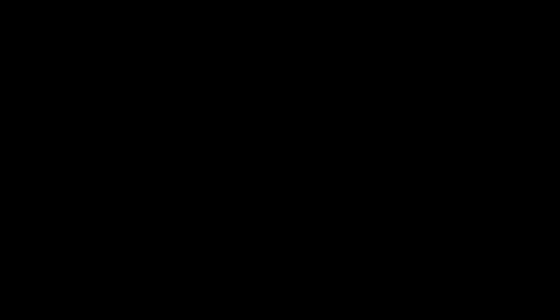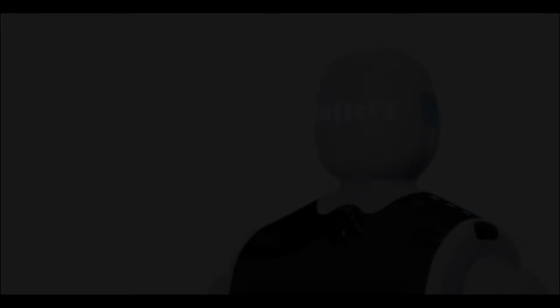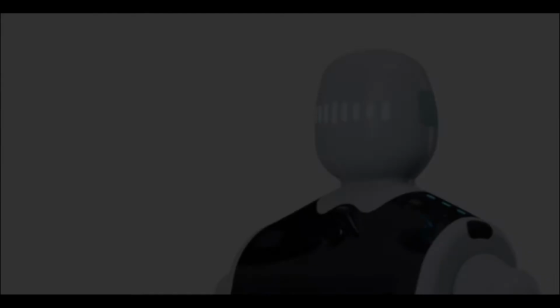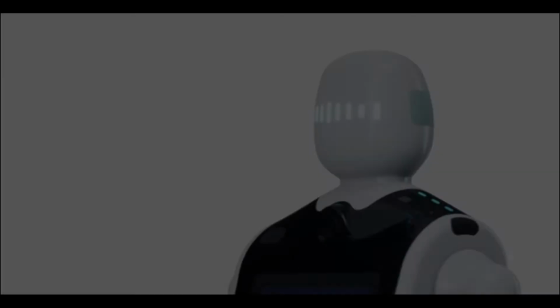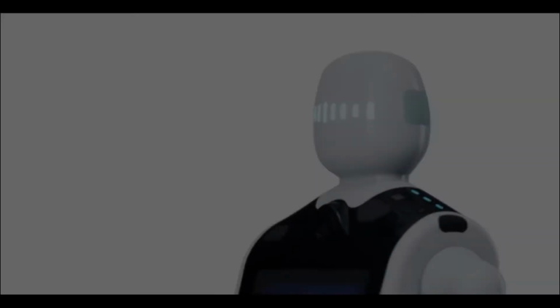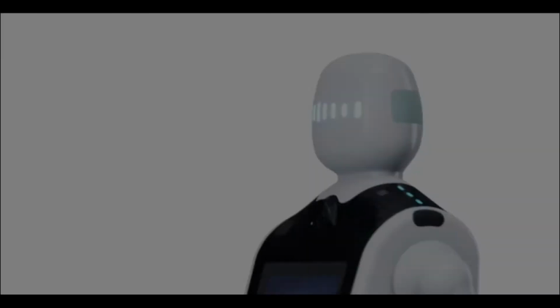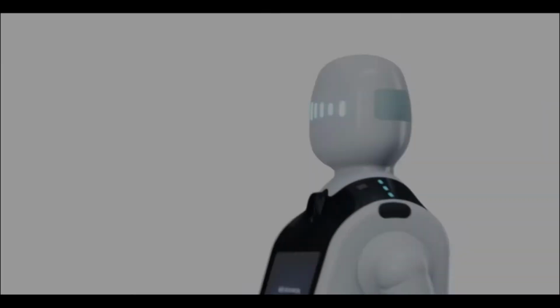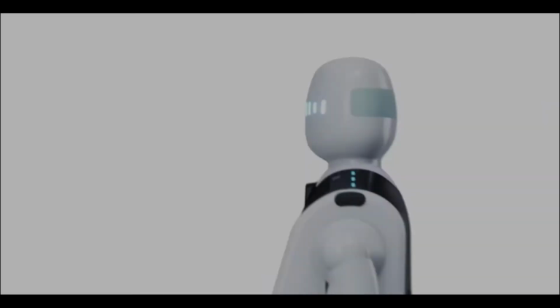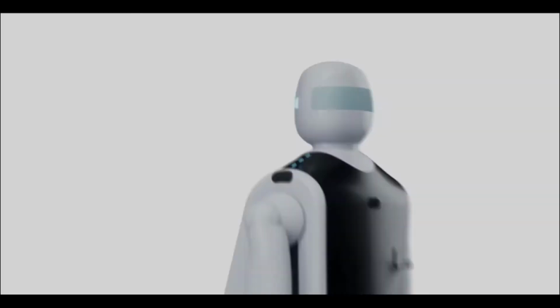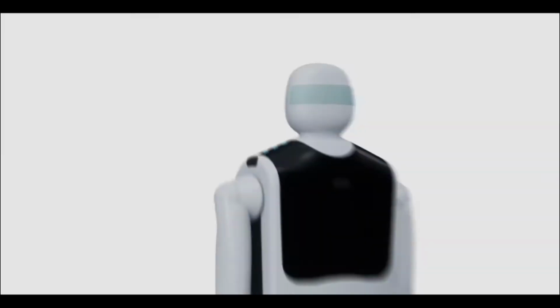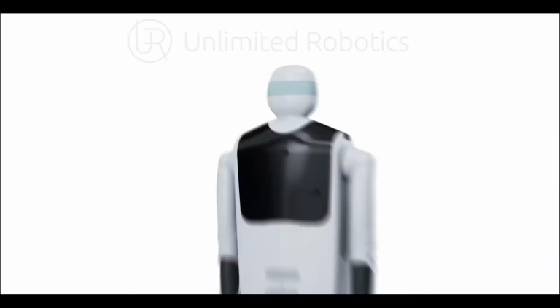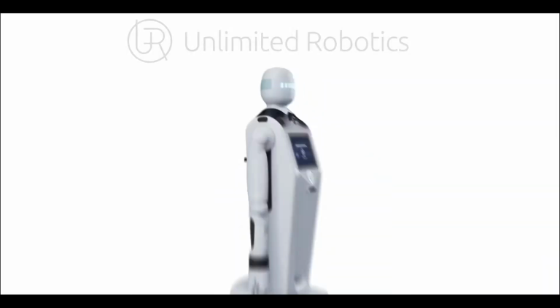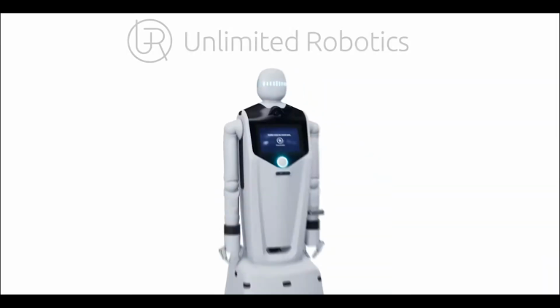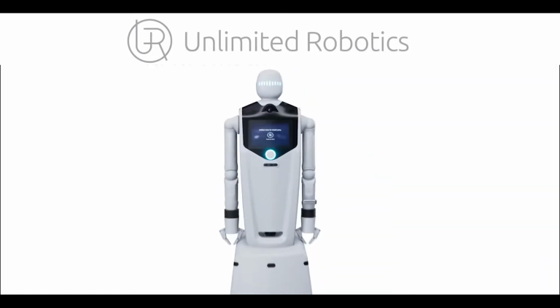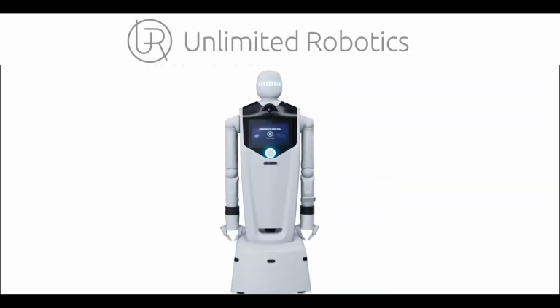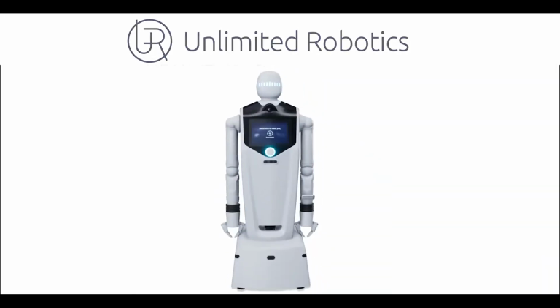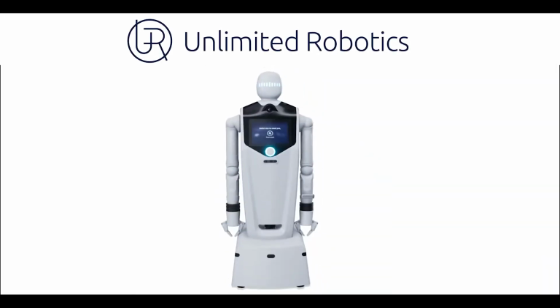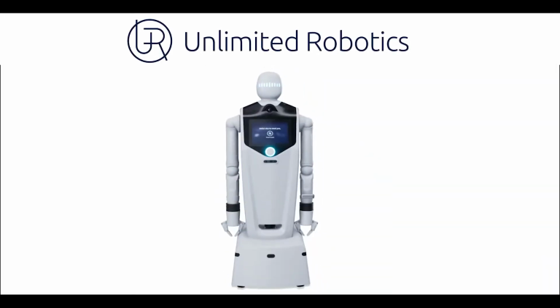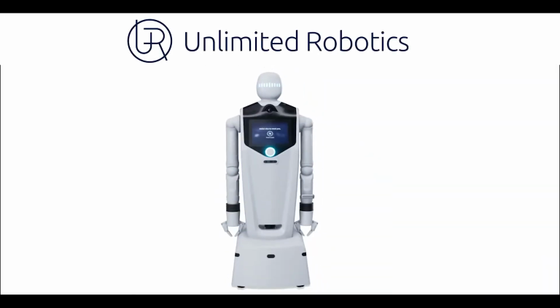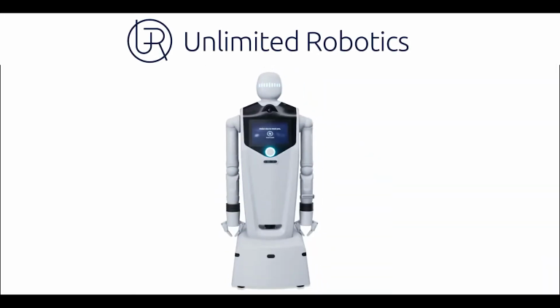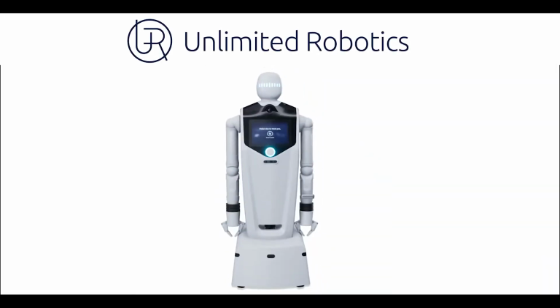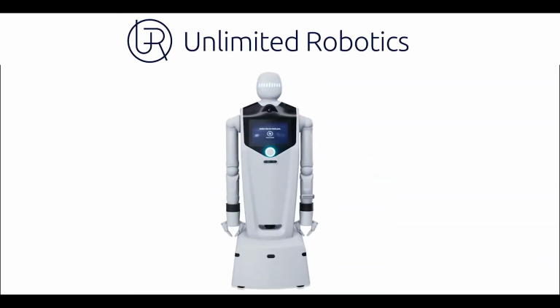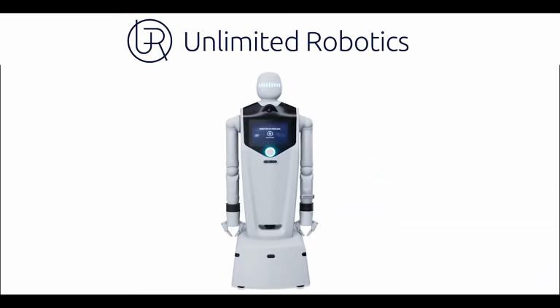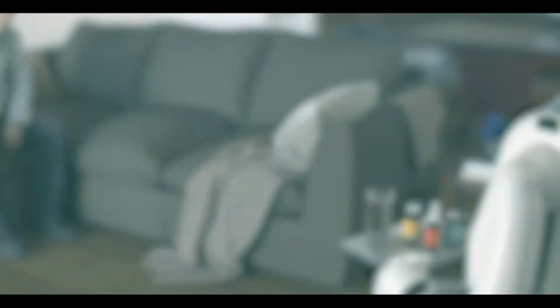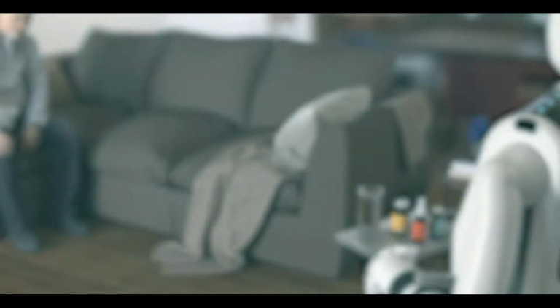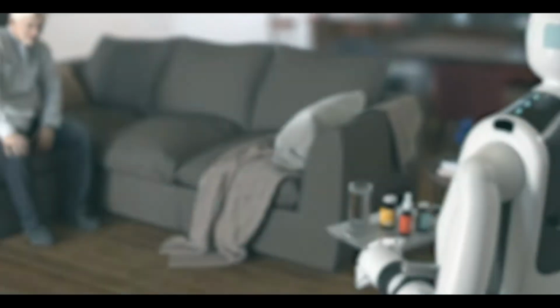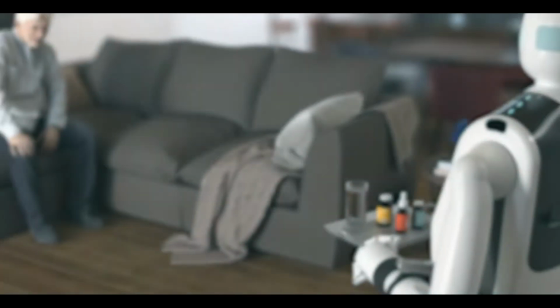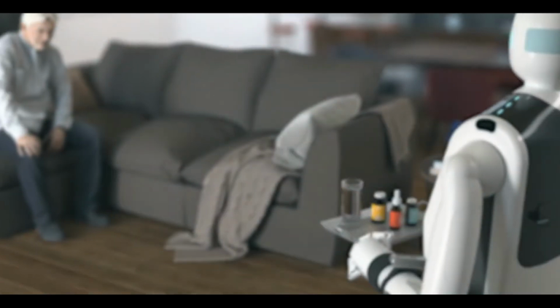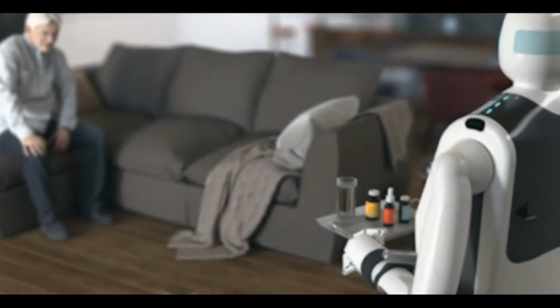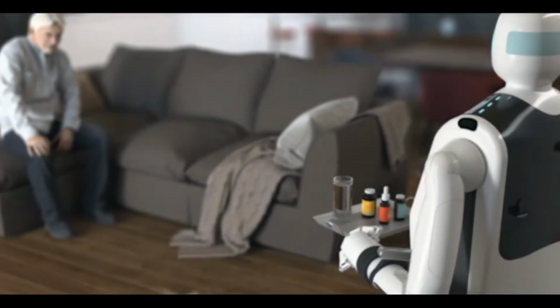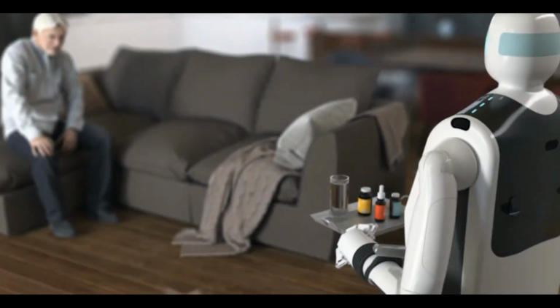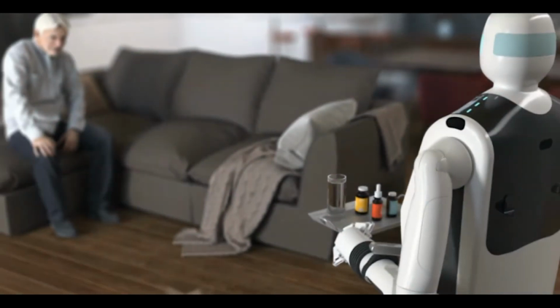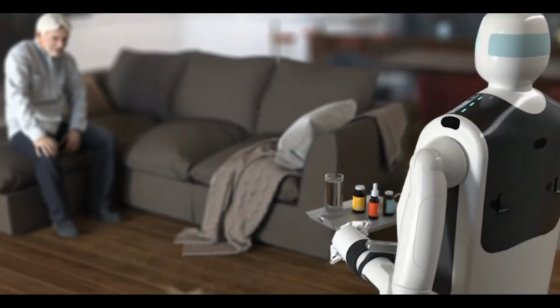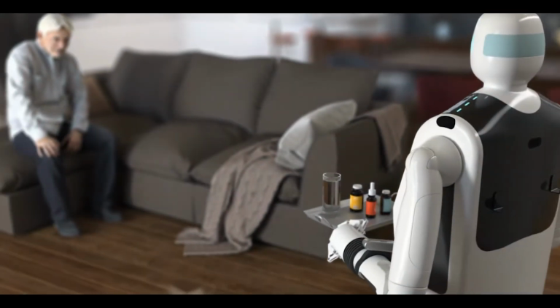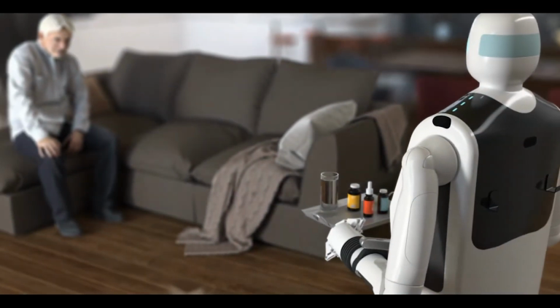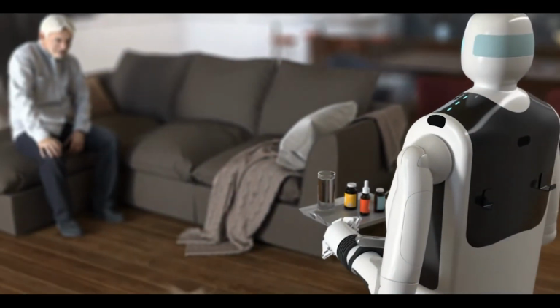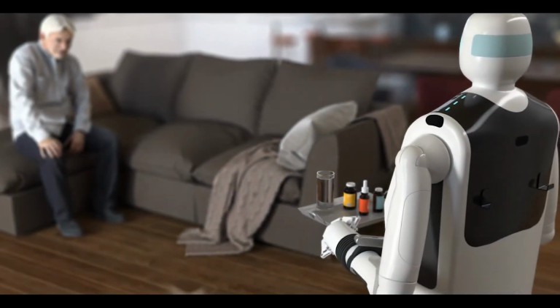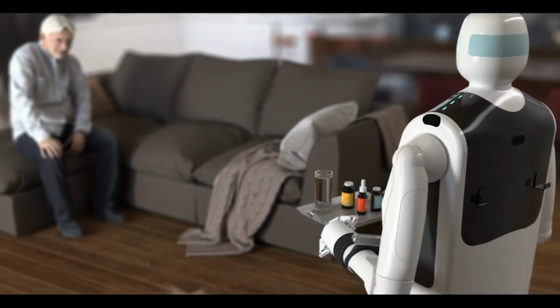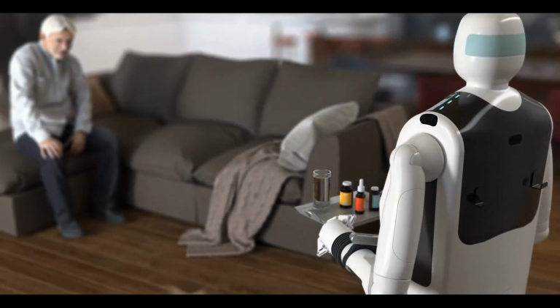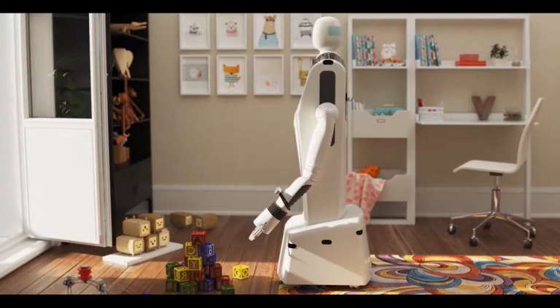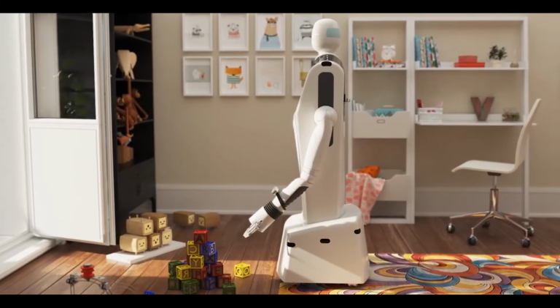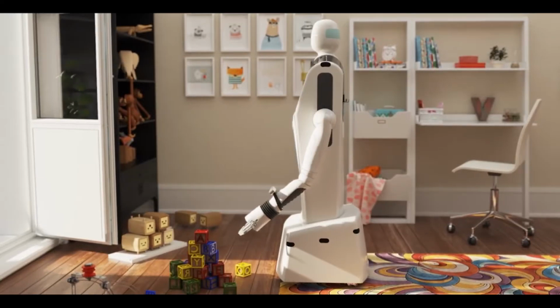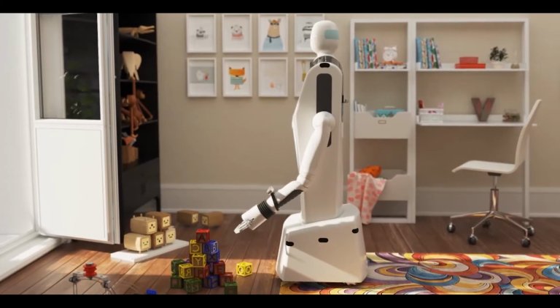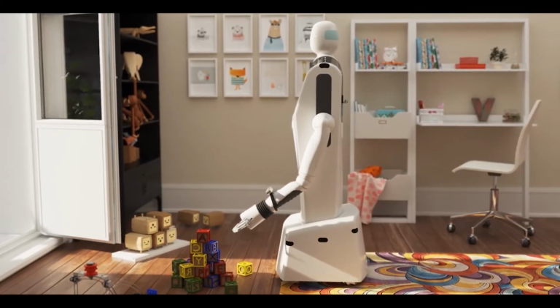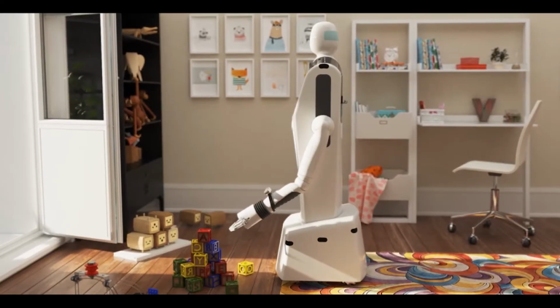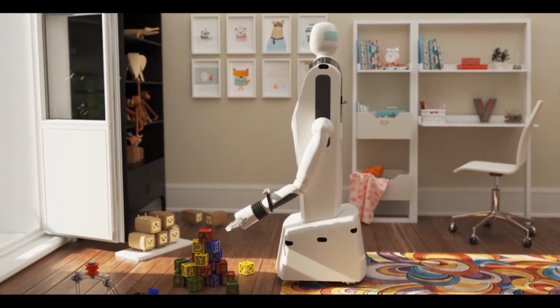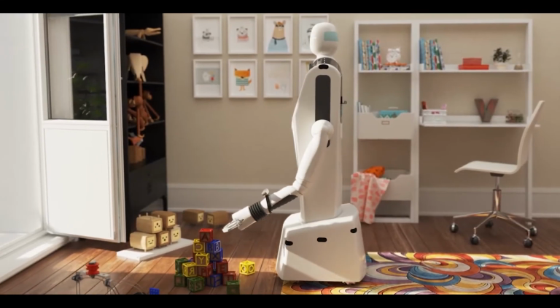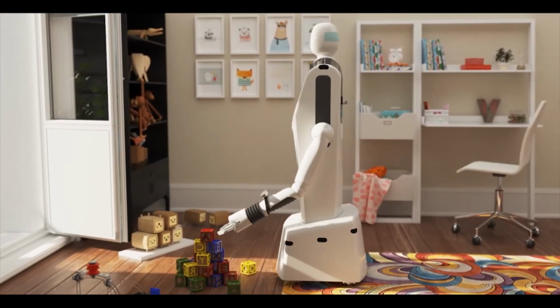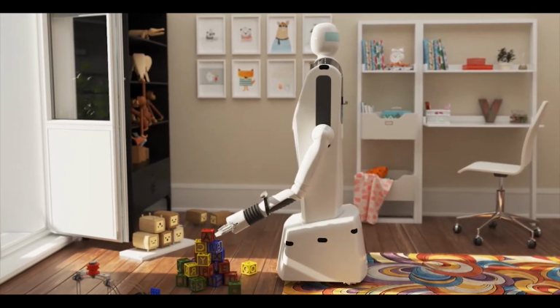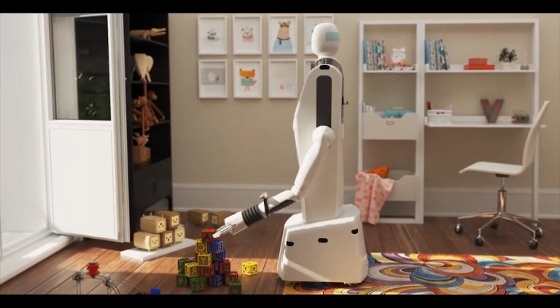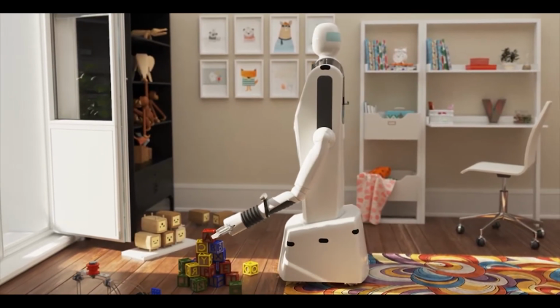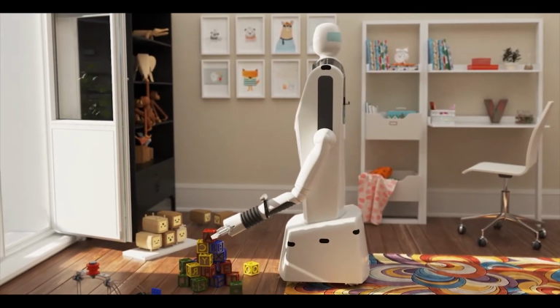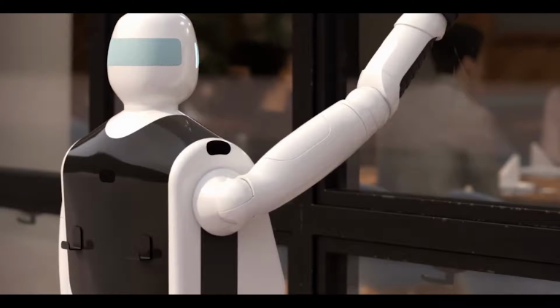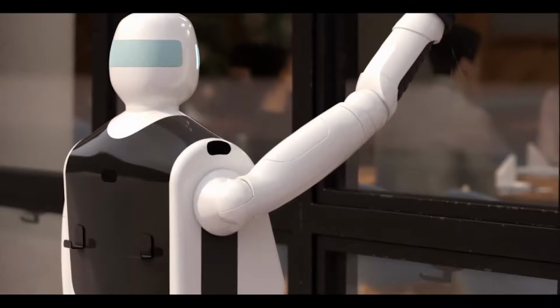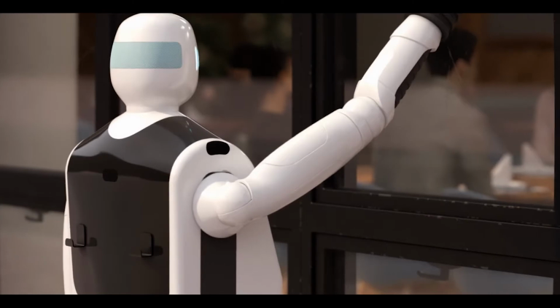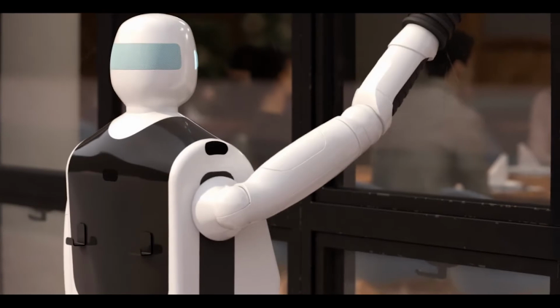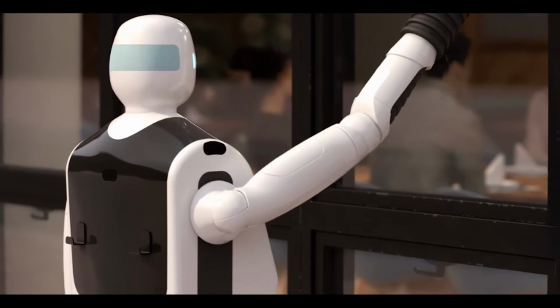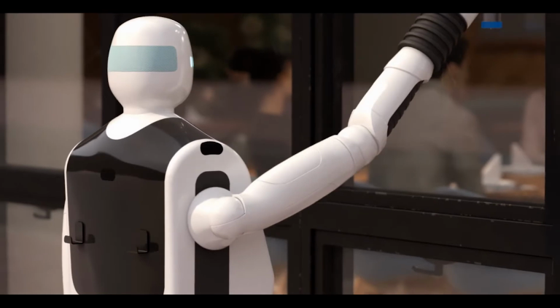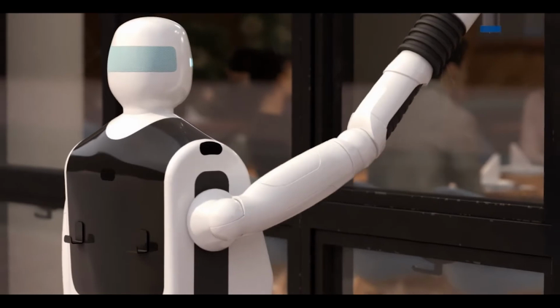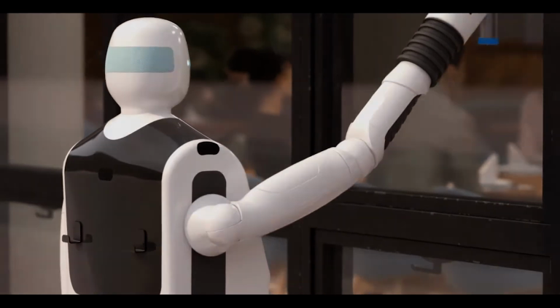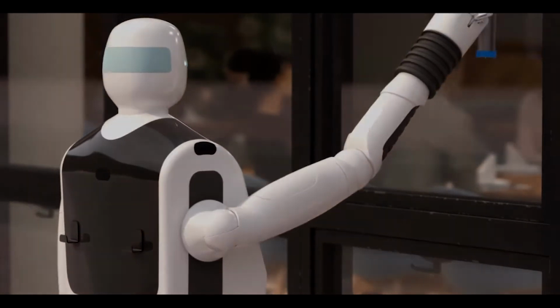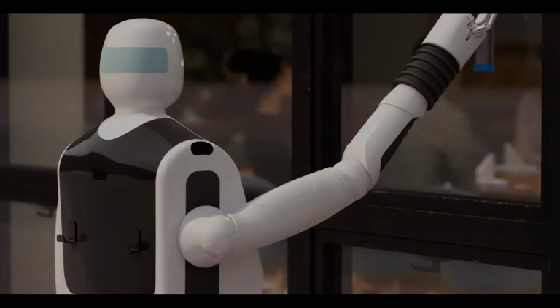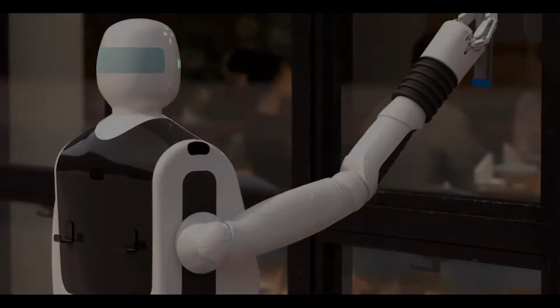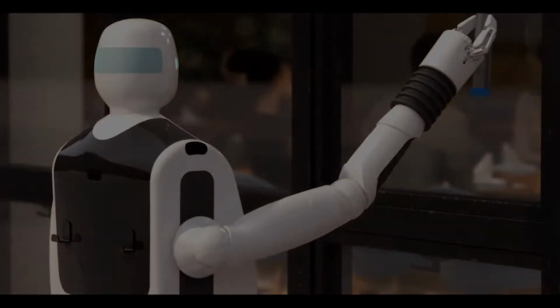This video is brought to you by Gary, the most versatile robot in the world for your home or business. Details in the description.